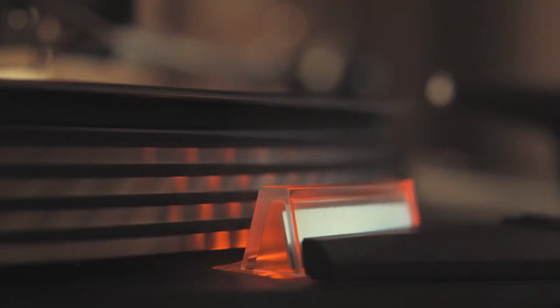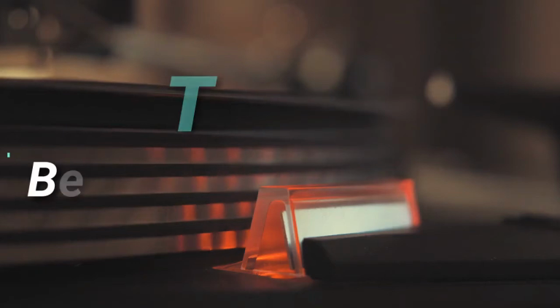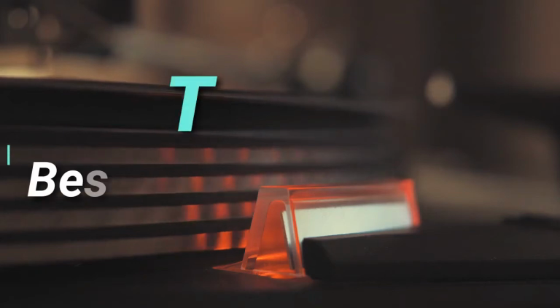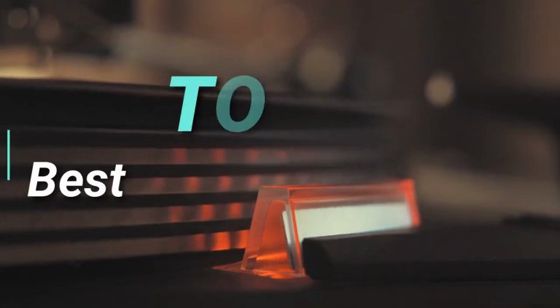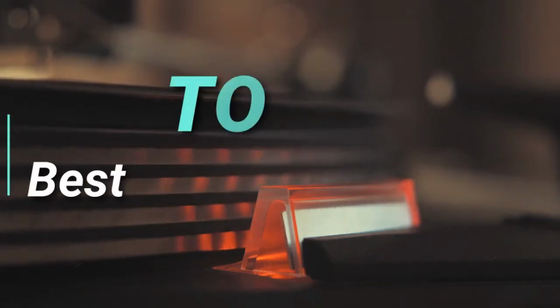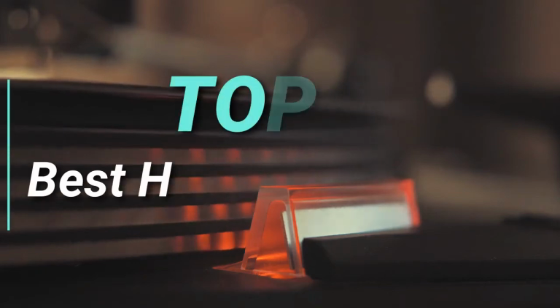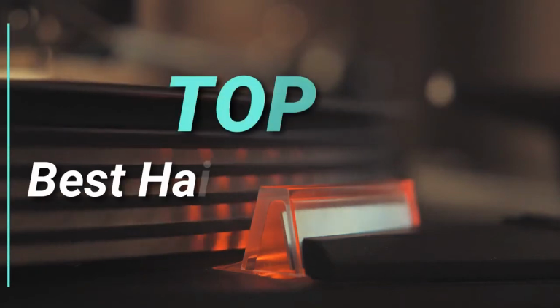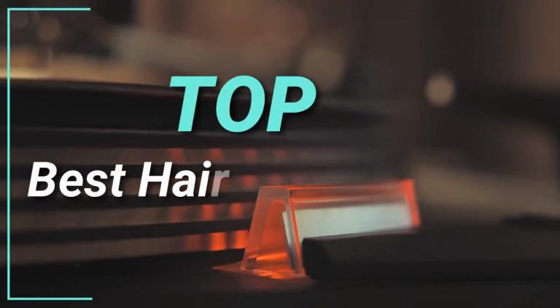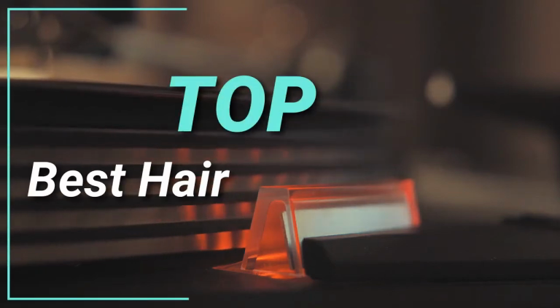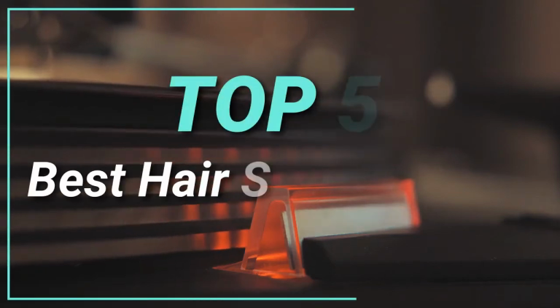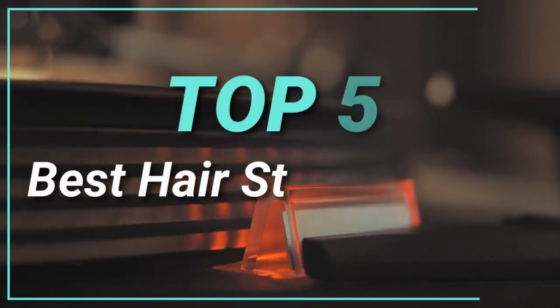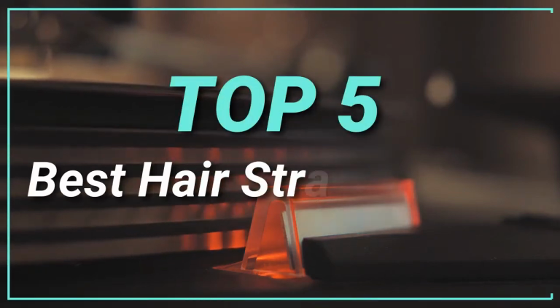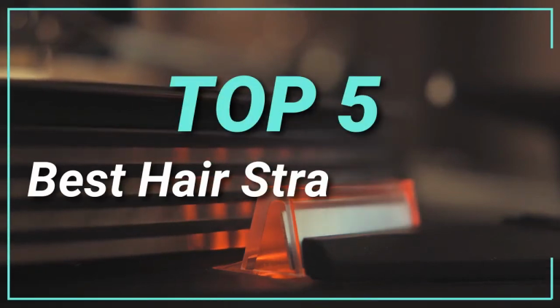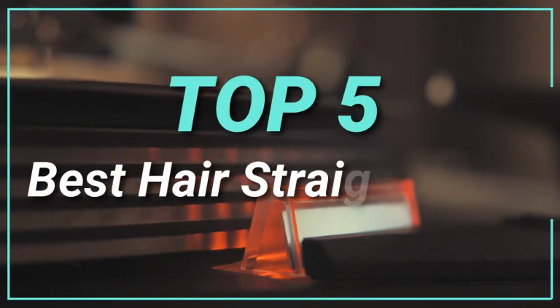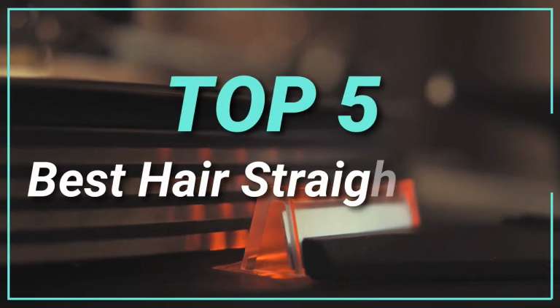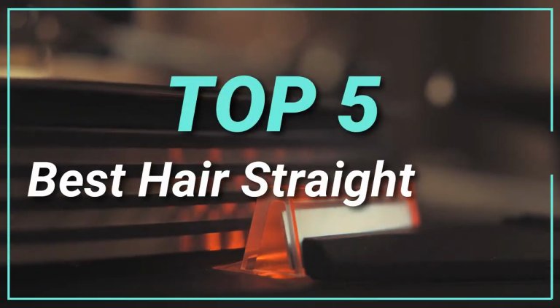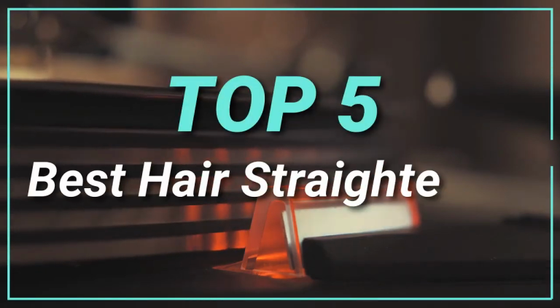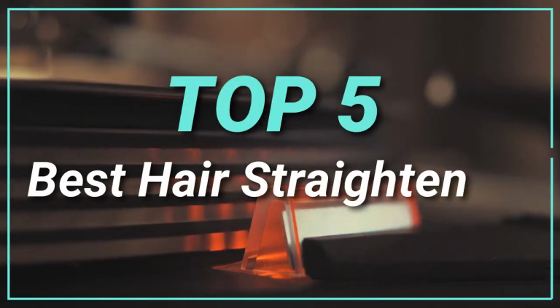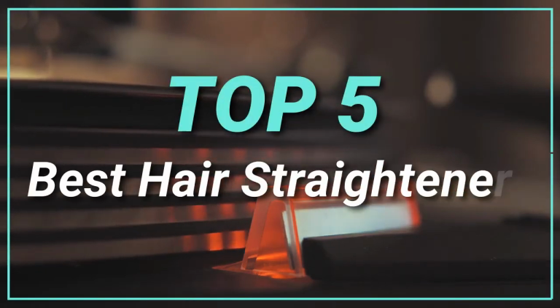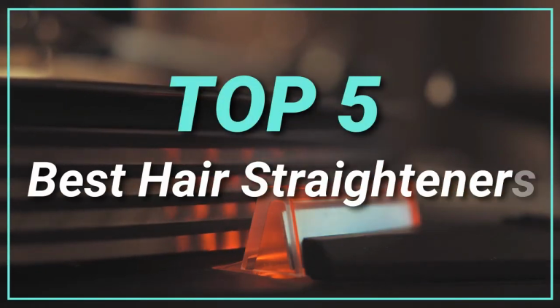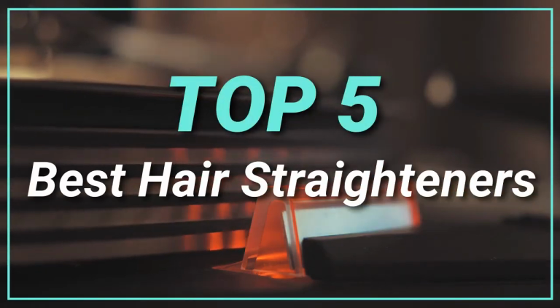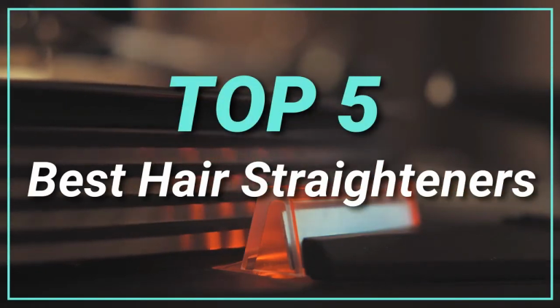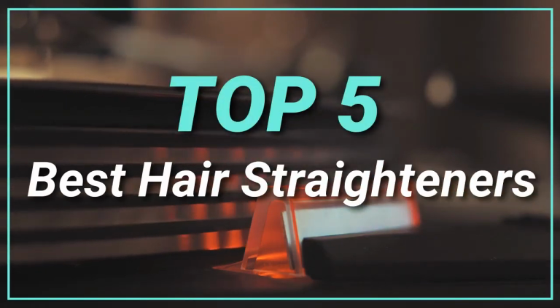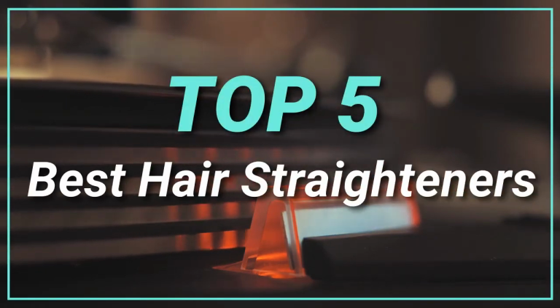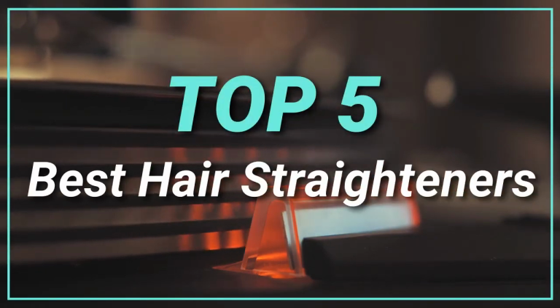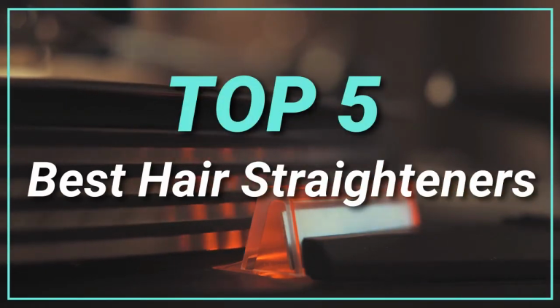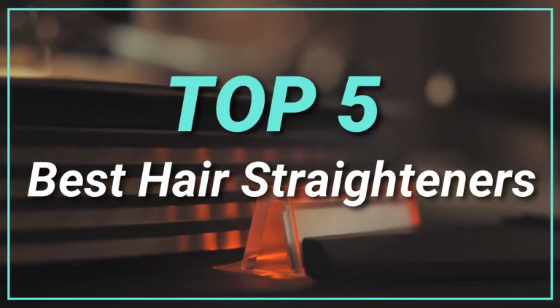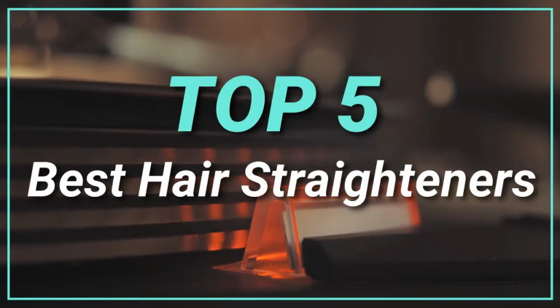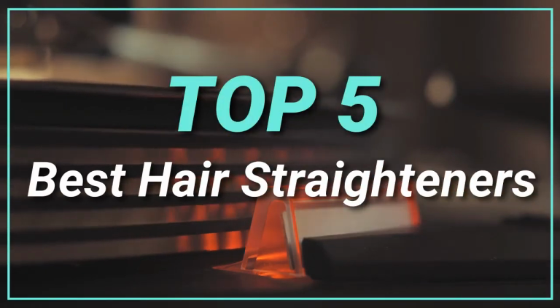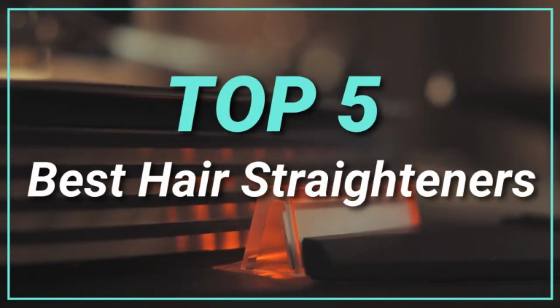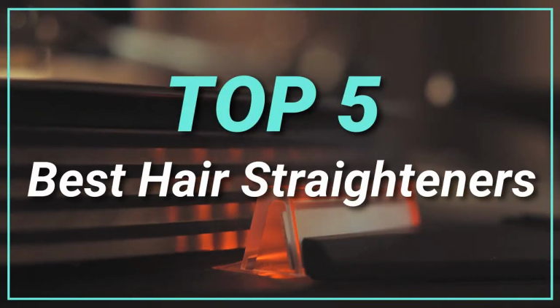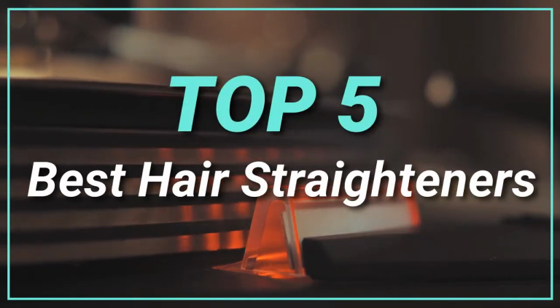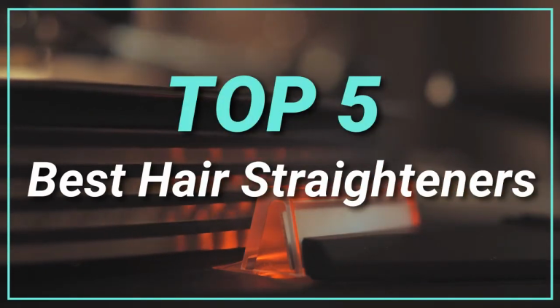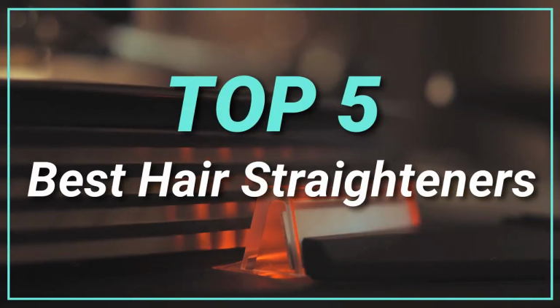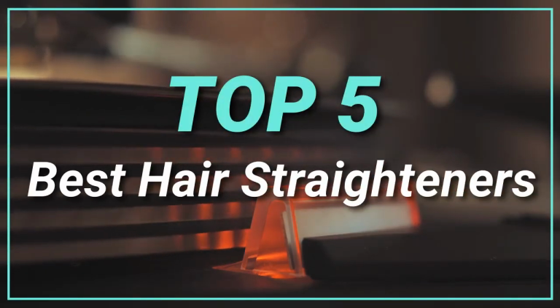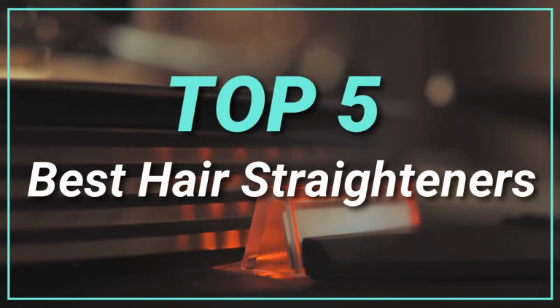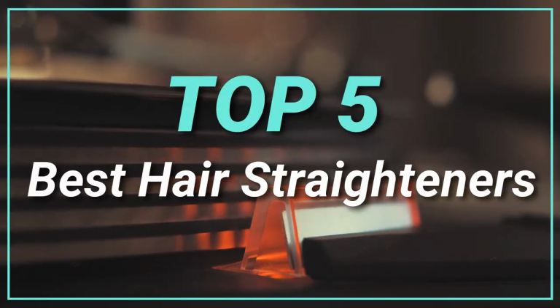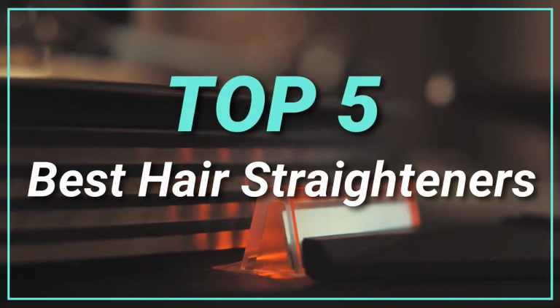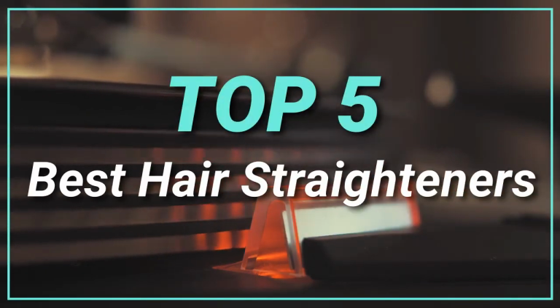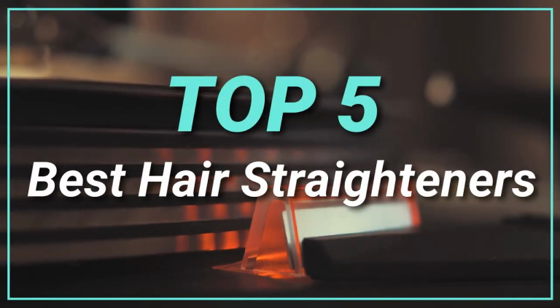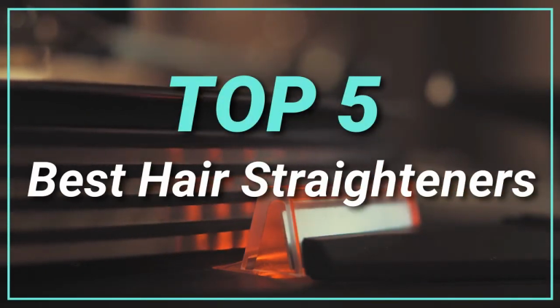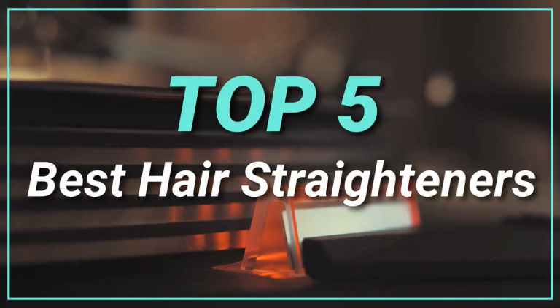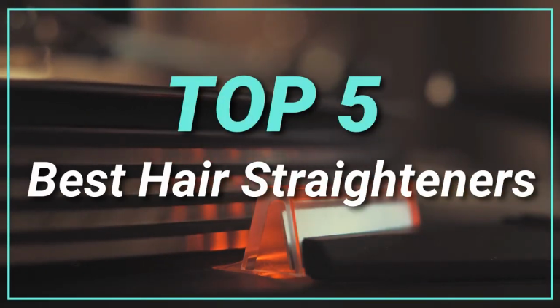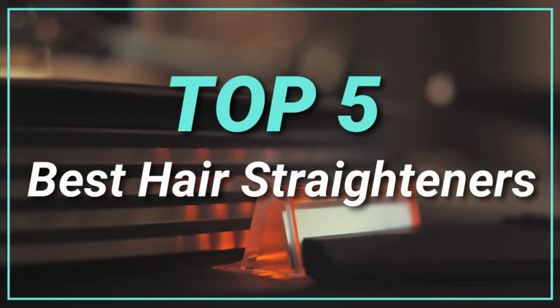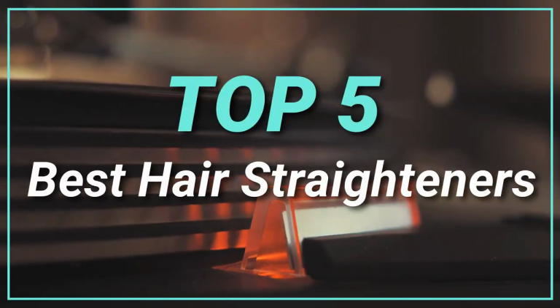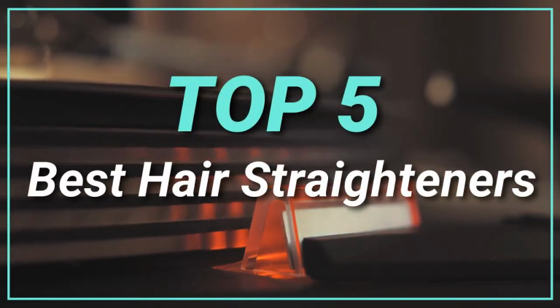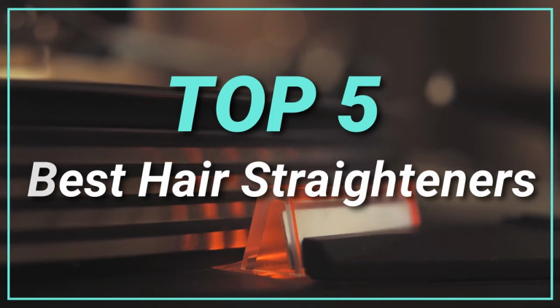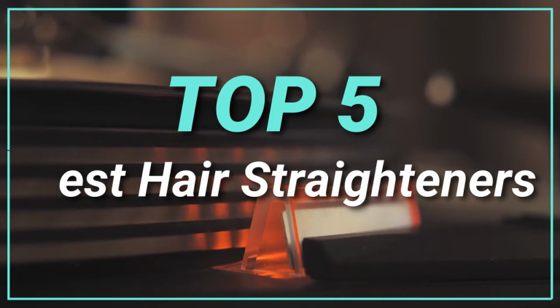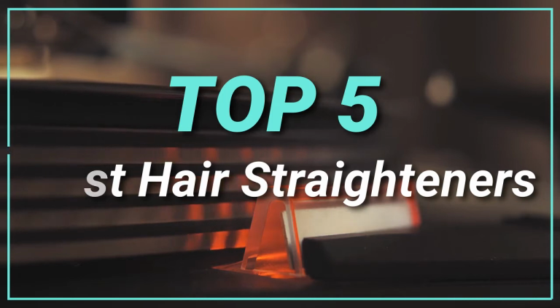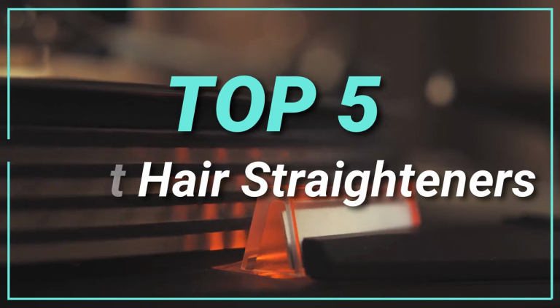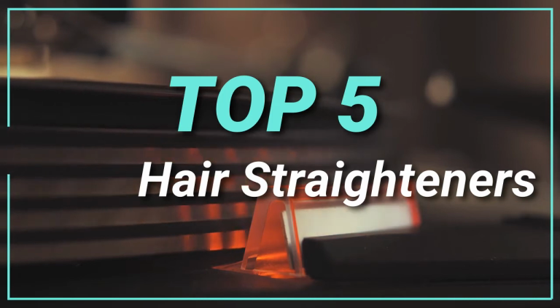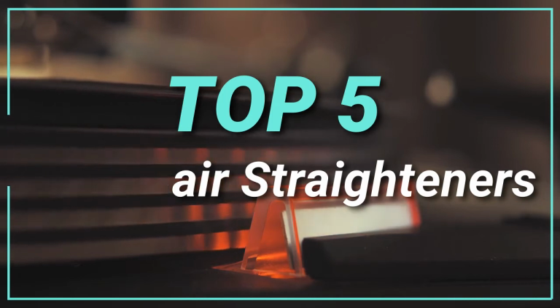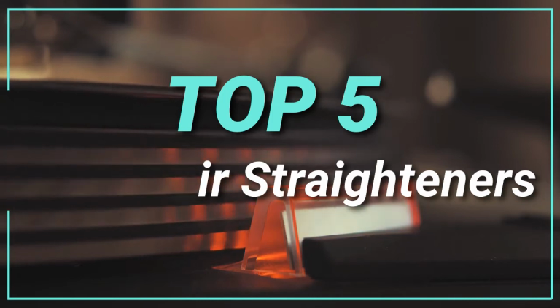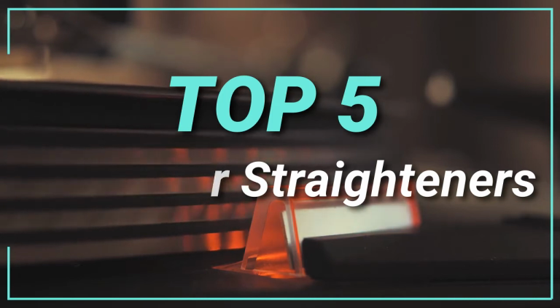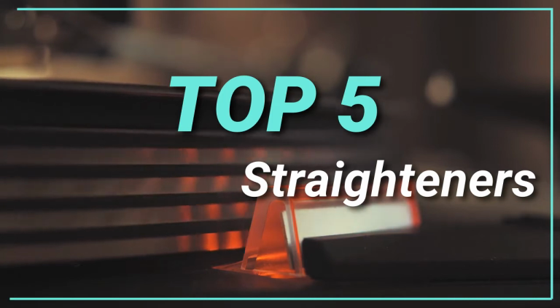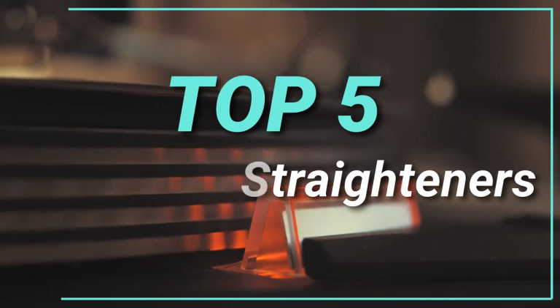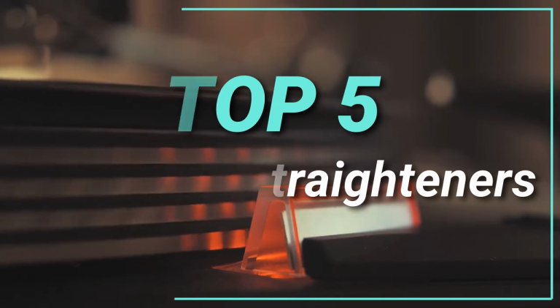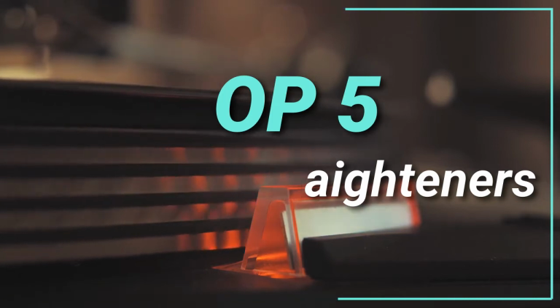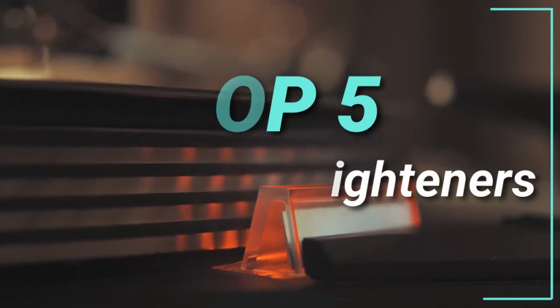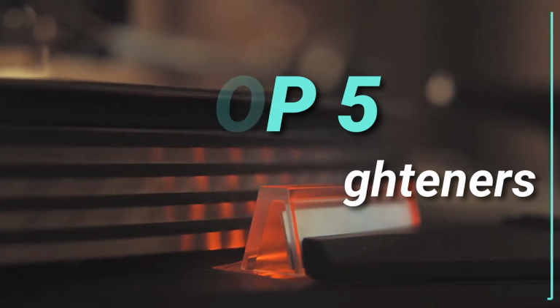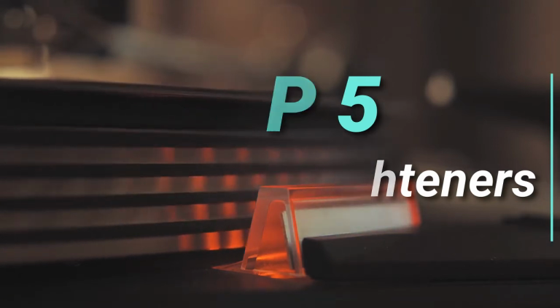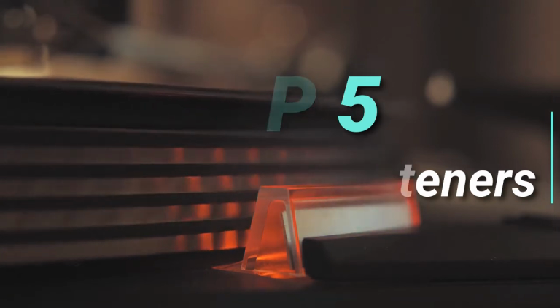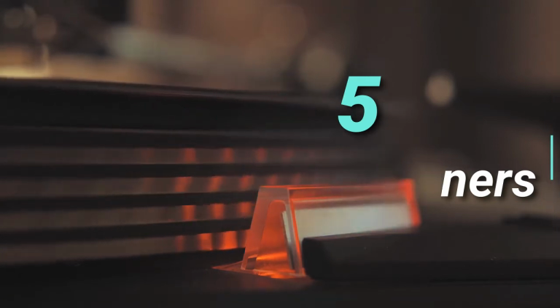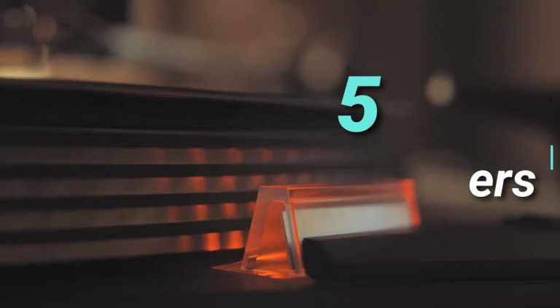Hello guys, today in this video we are going to help you to find out the best hair straighteners in the market. Let's get started with the list.